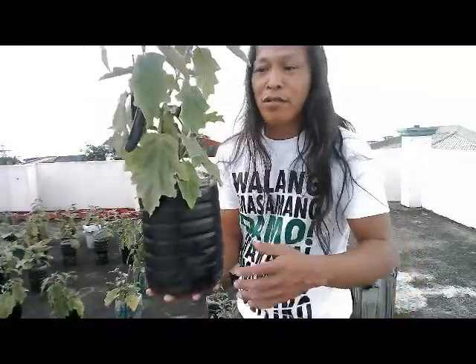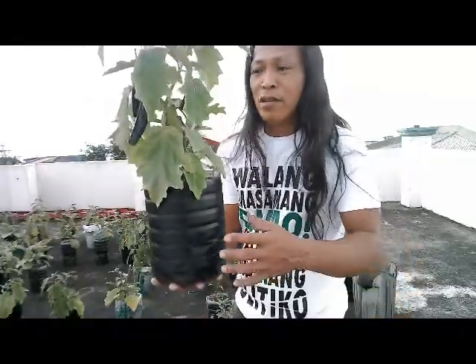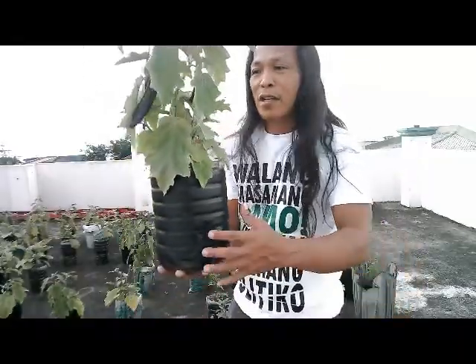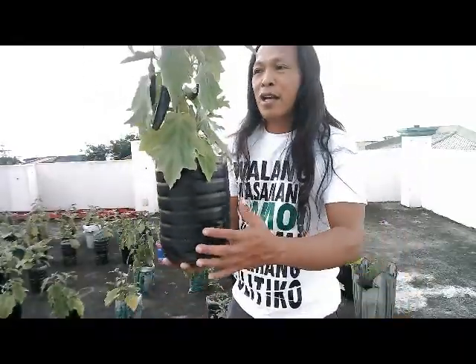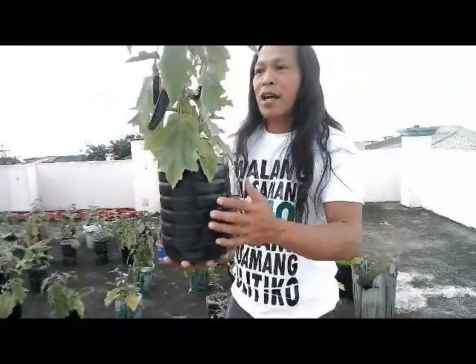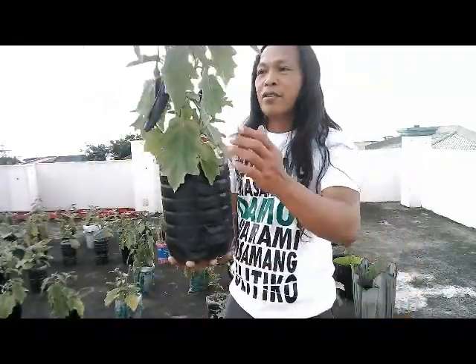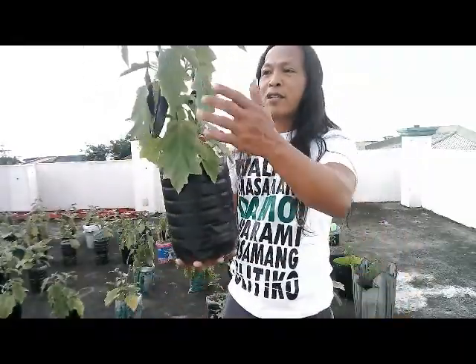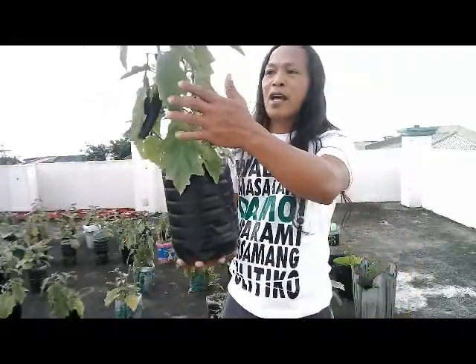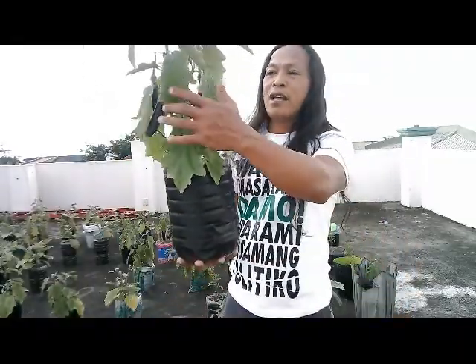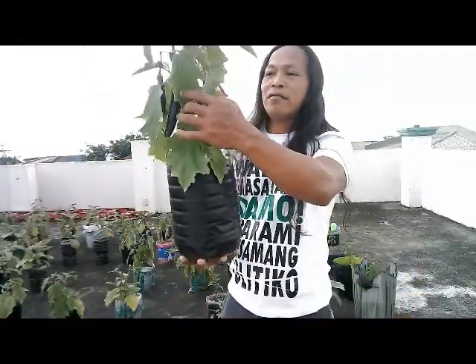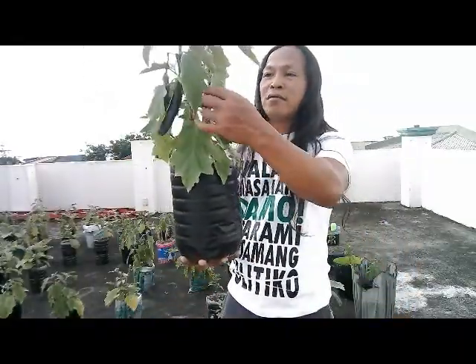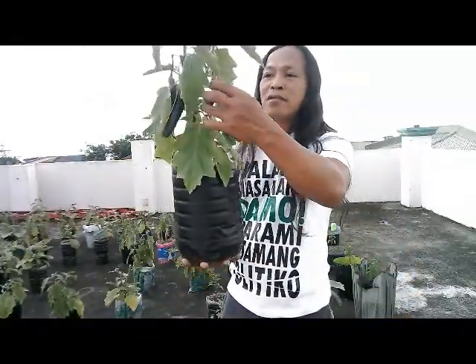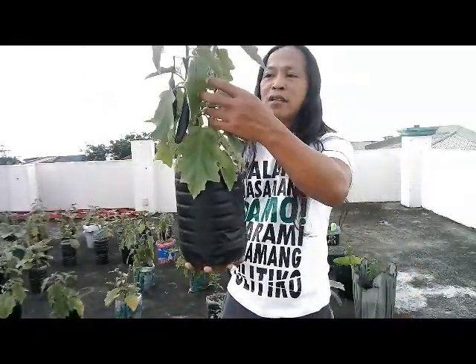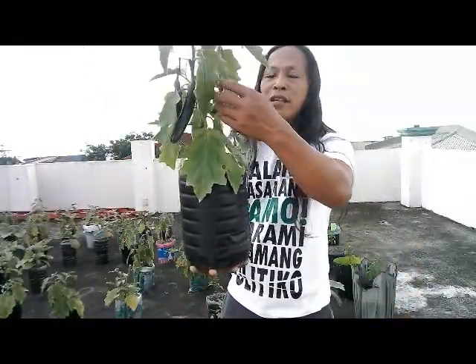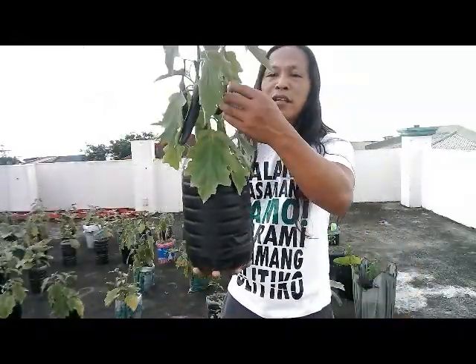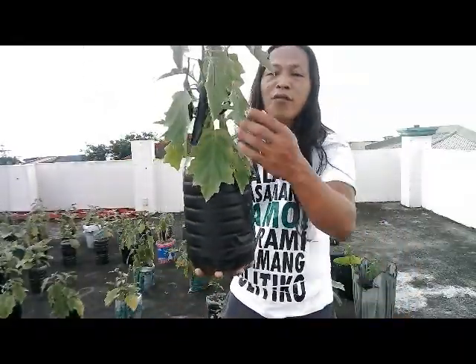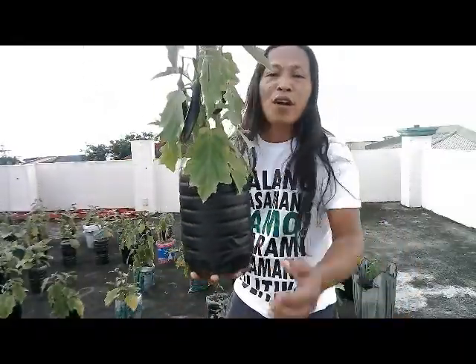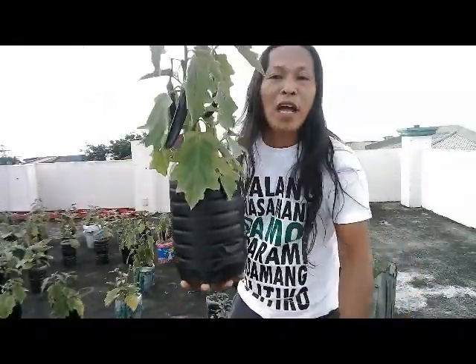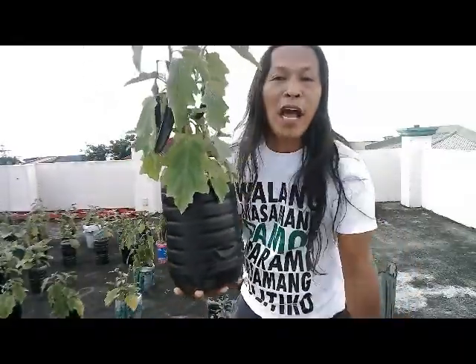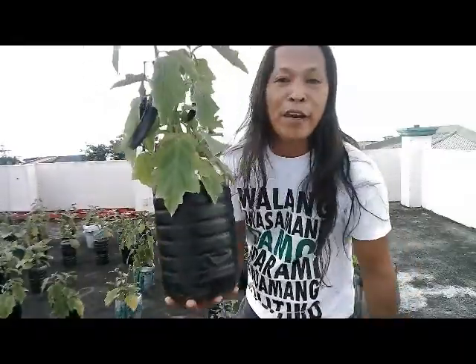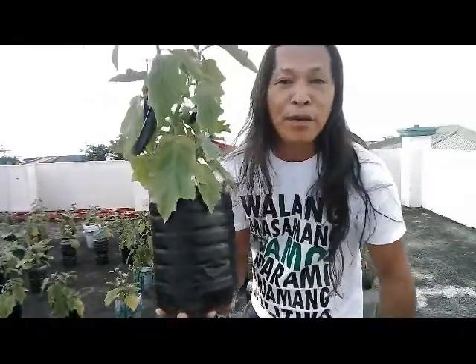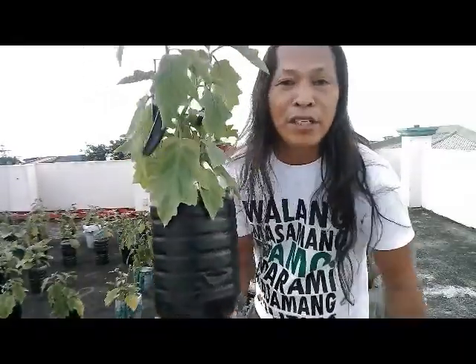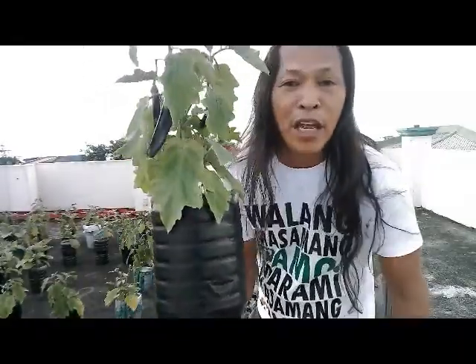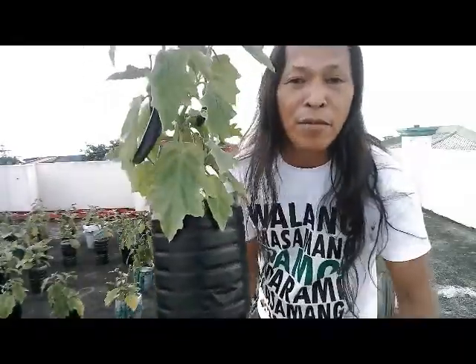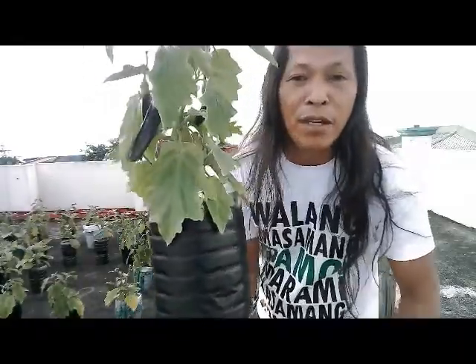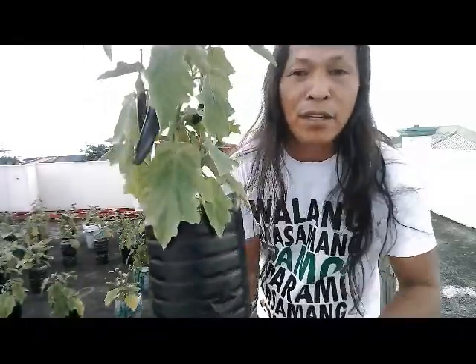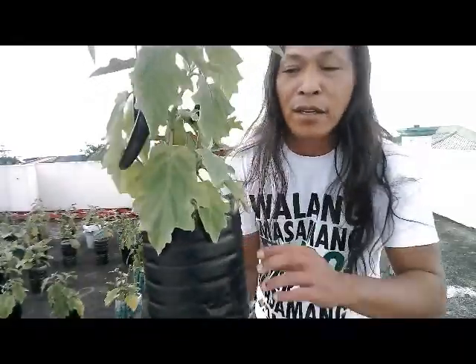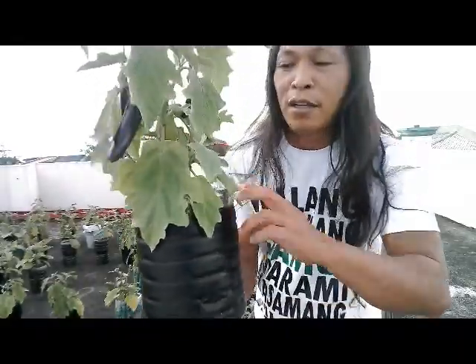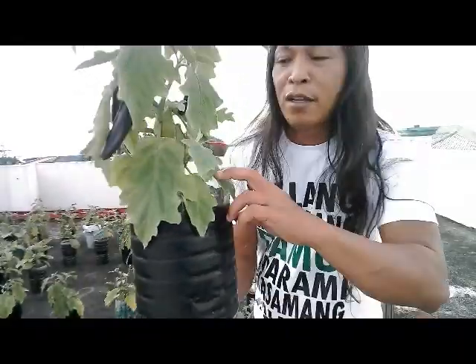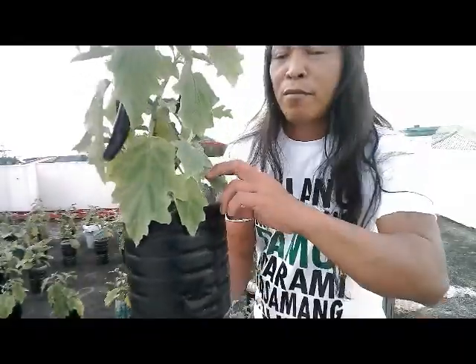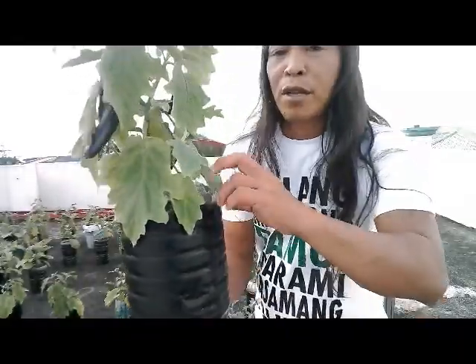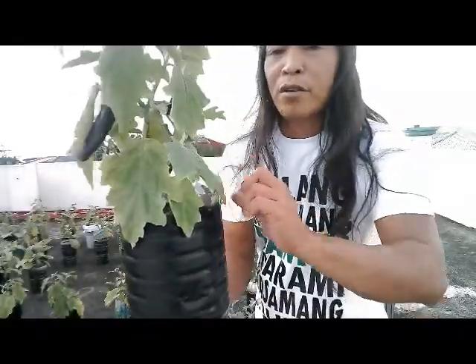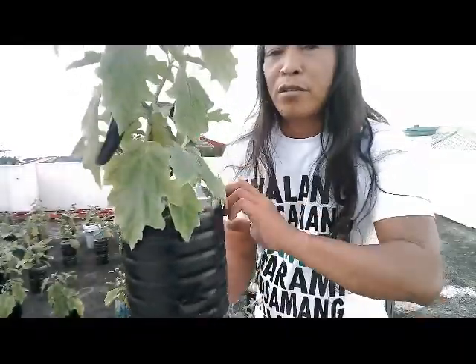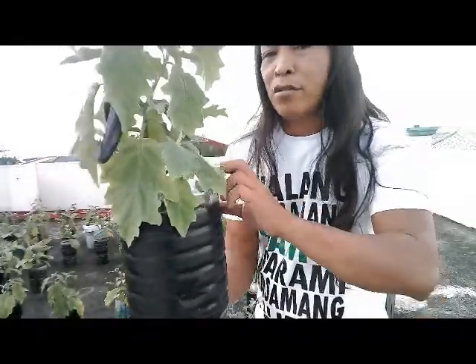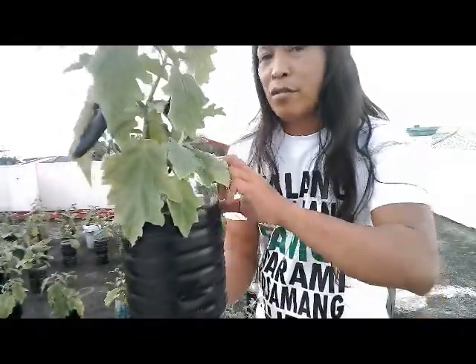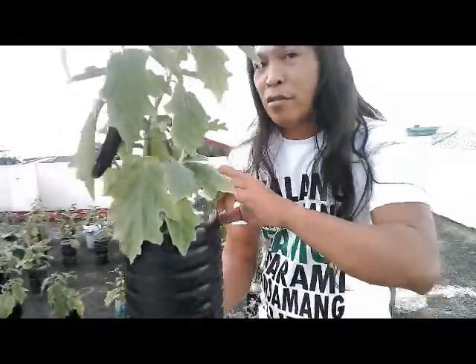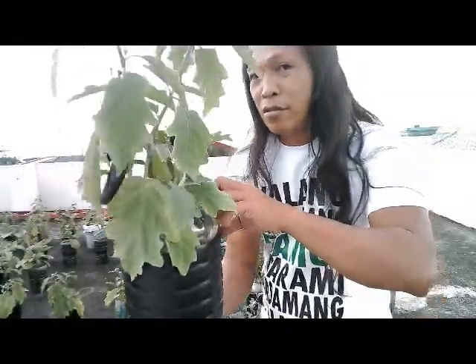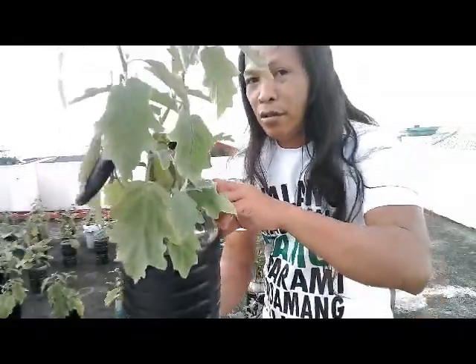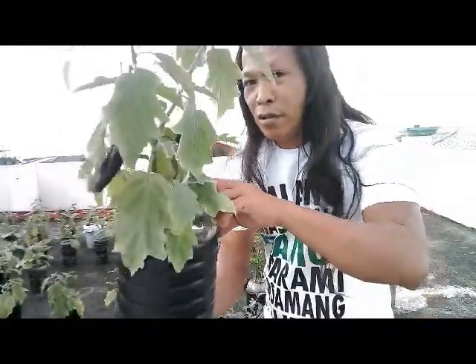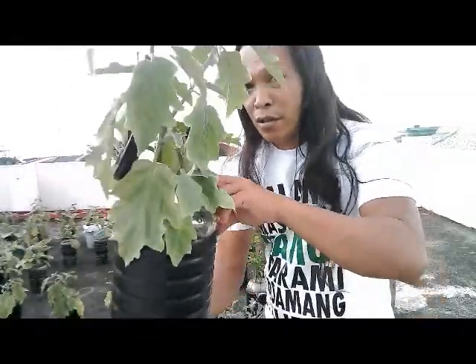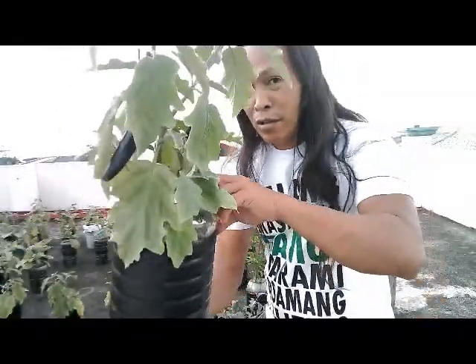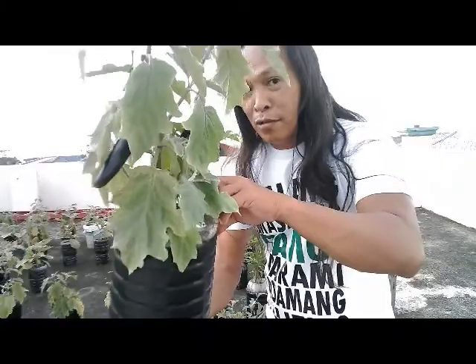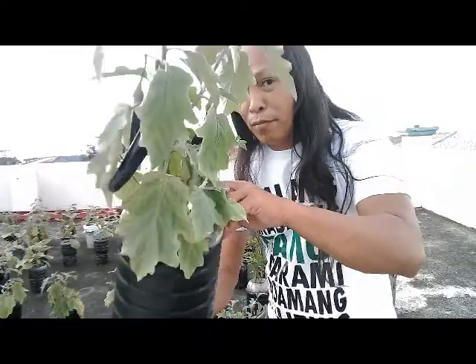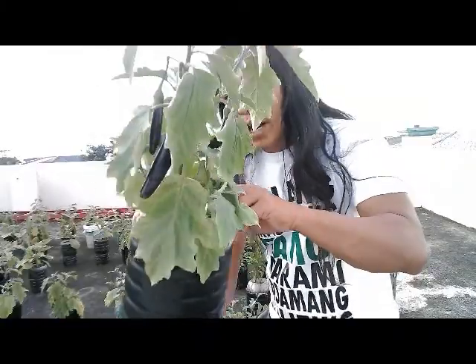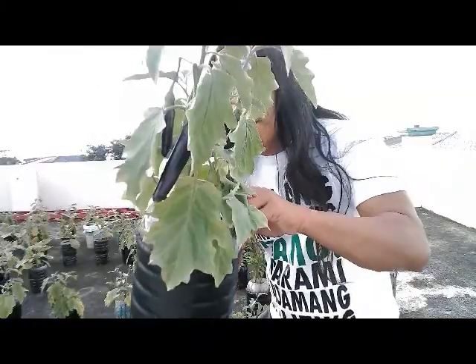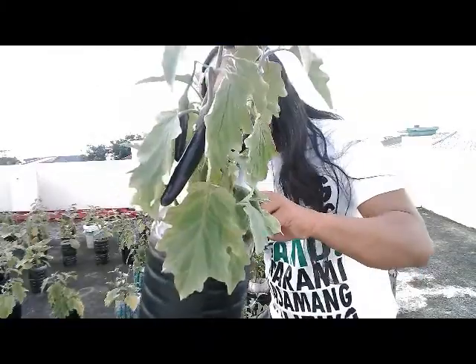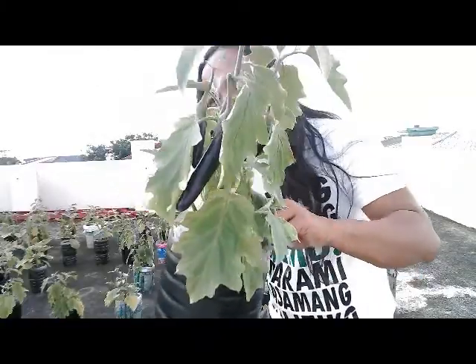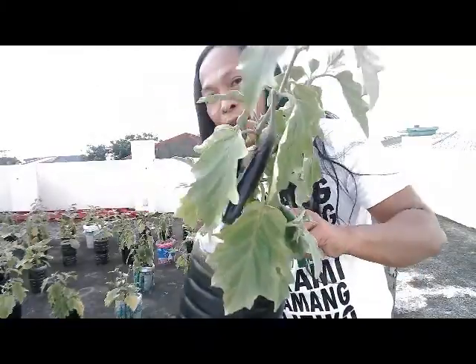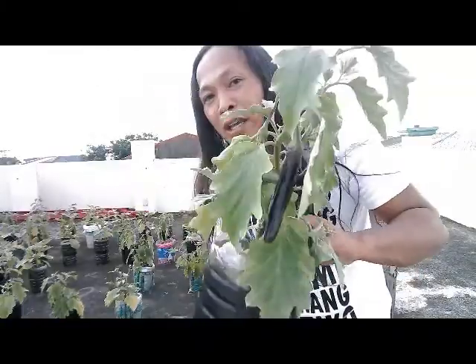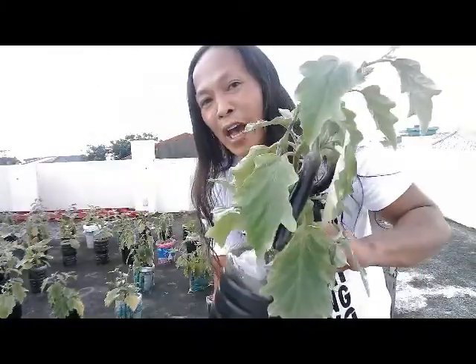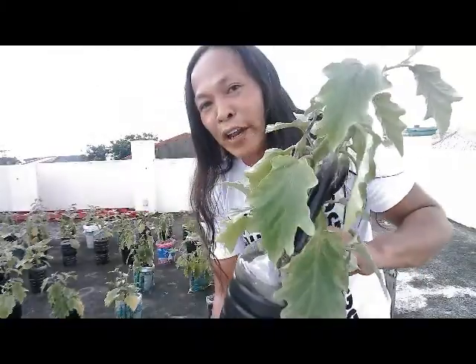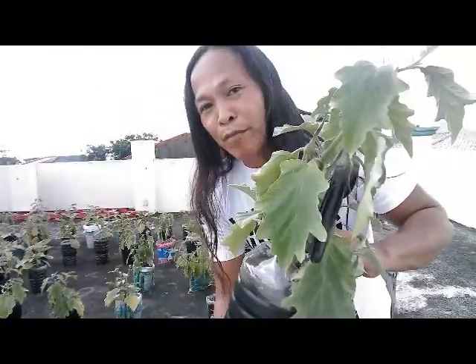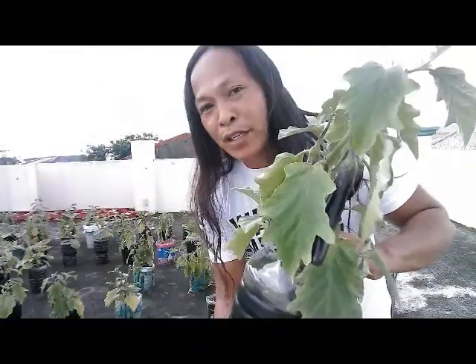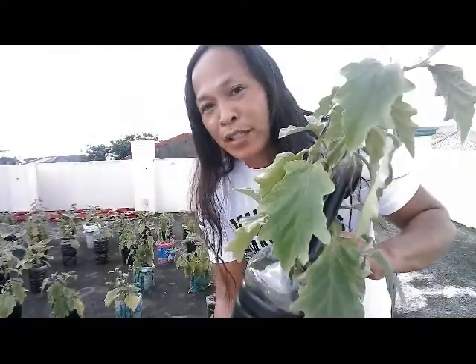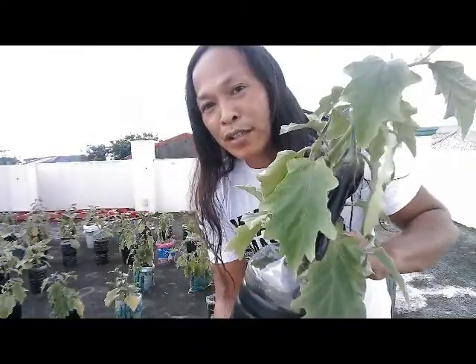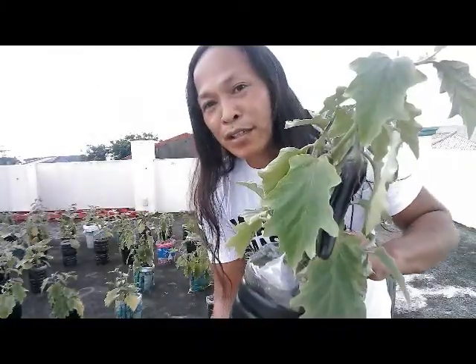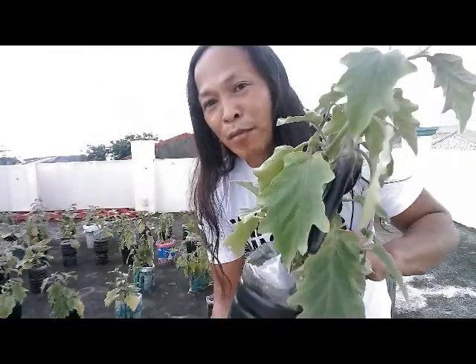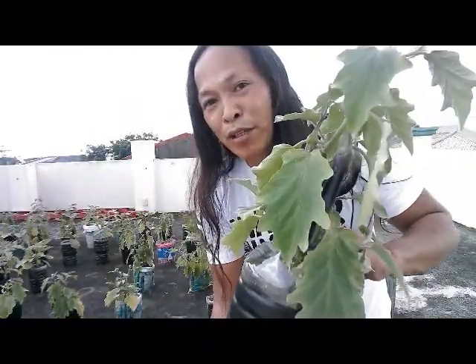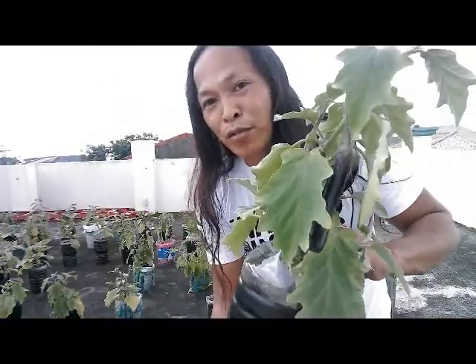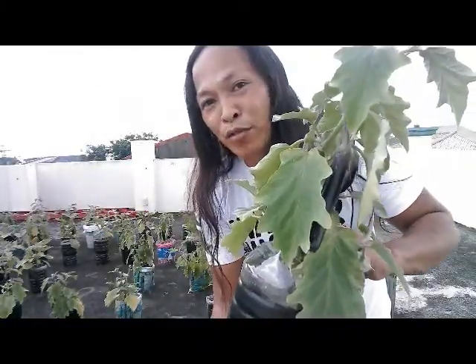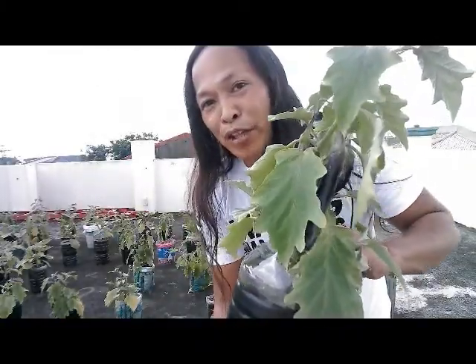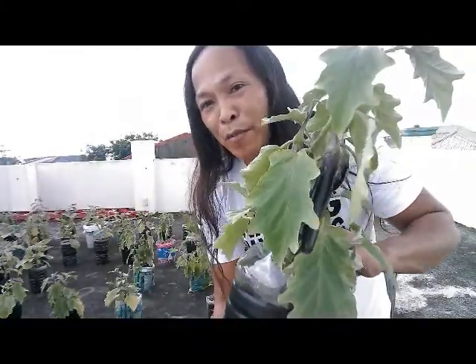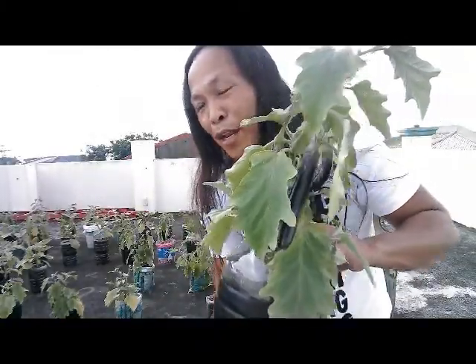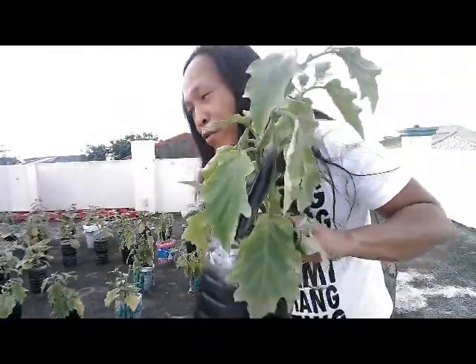At yan — in fact, naka-harvest na kami, pero marami pa kaming i-harvest sa mga susunod na panahon. (We have already harvested, but we still have more to harvest in the coming seasons.)